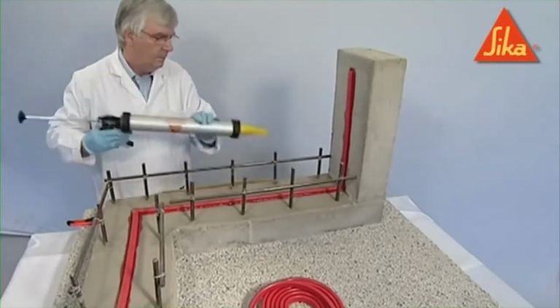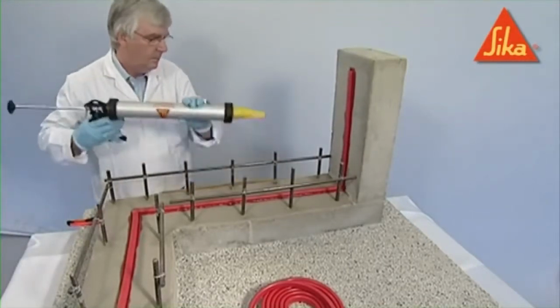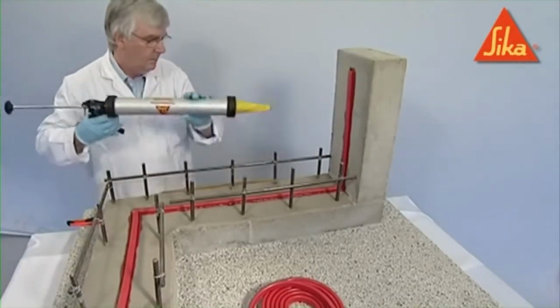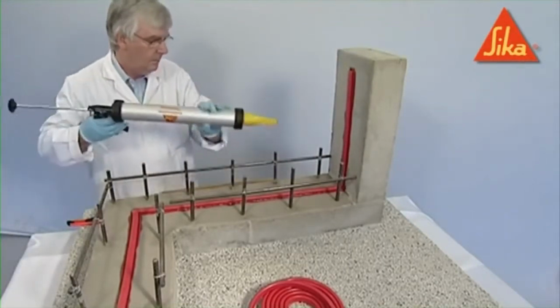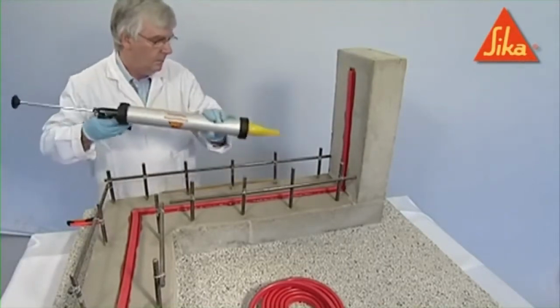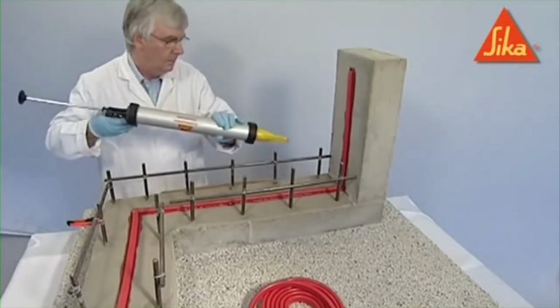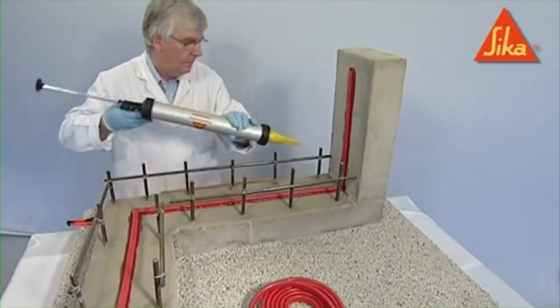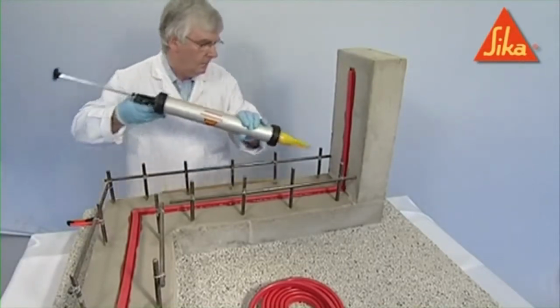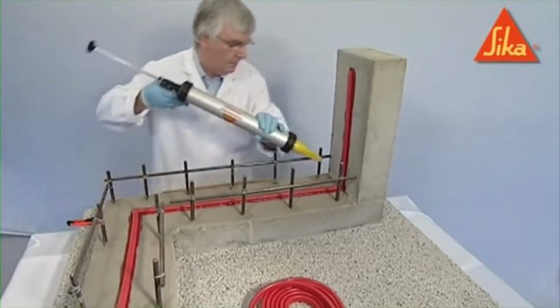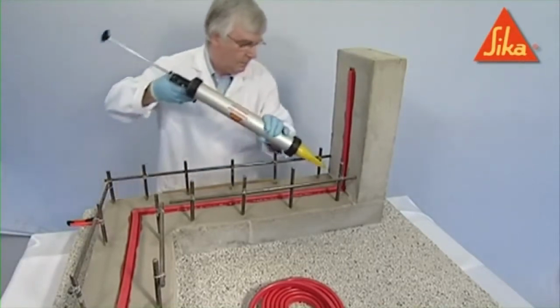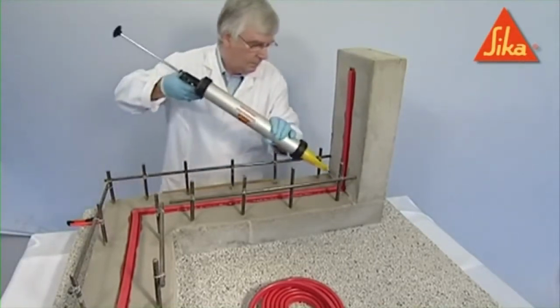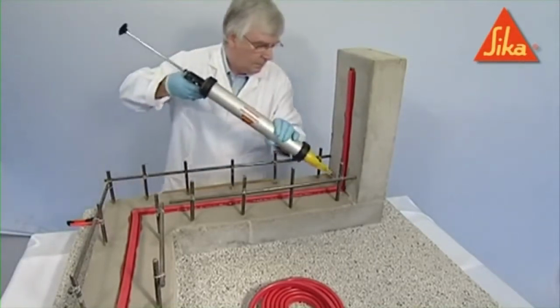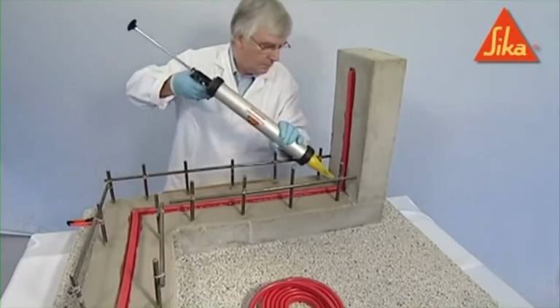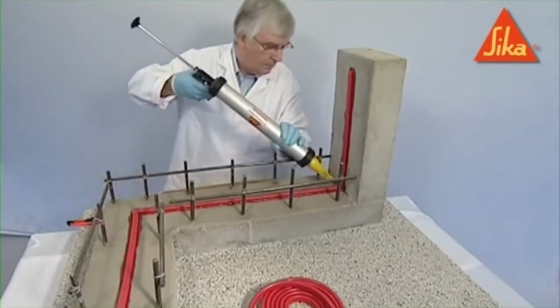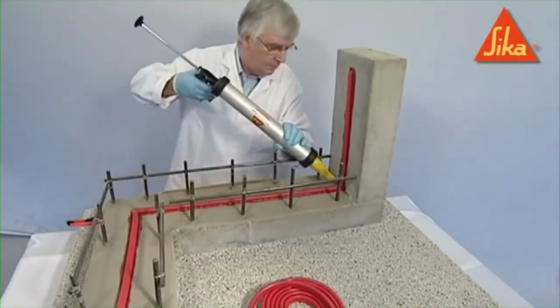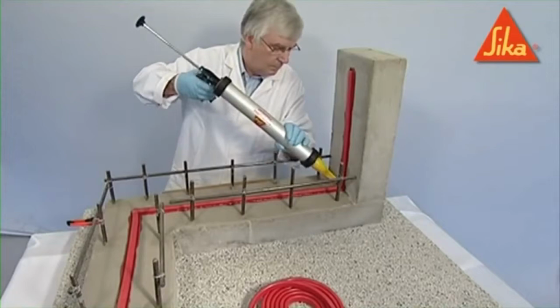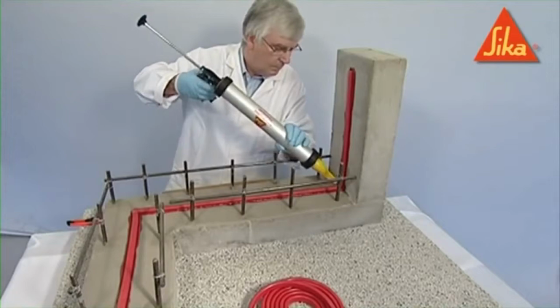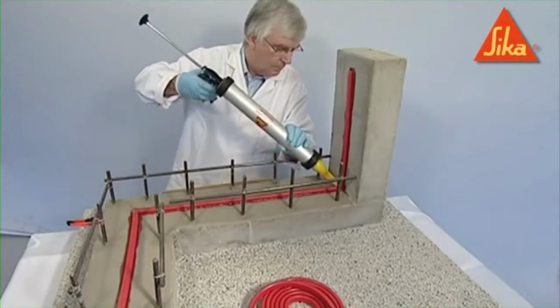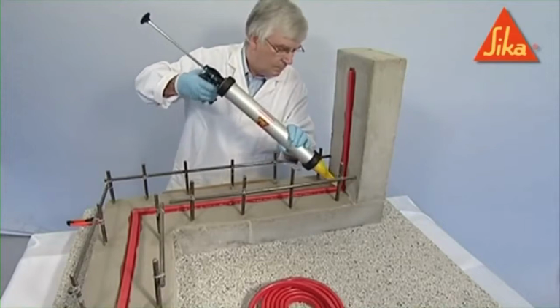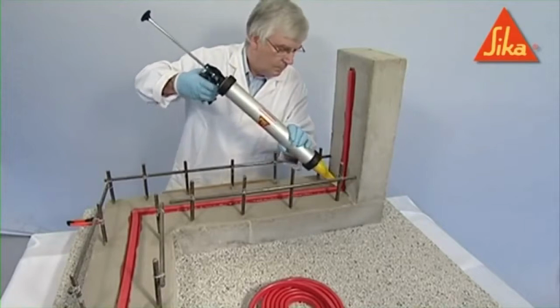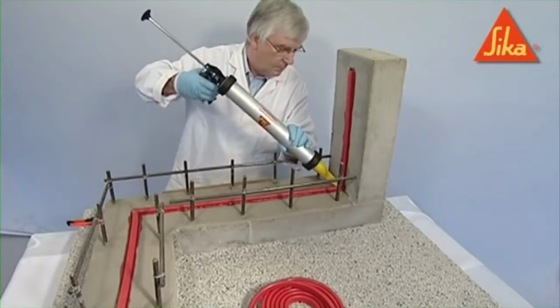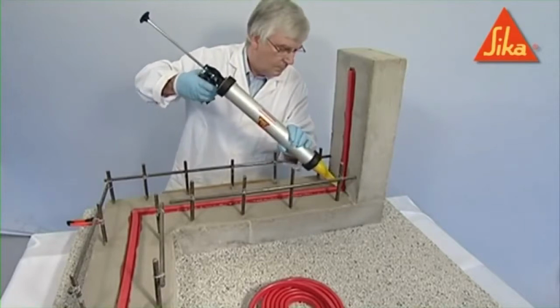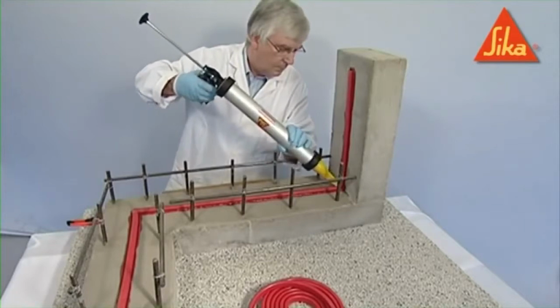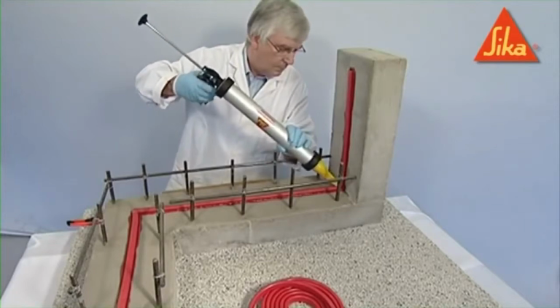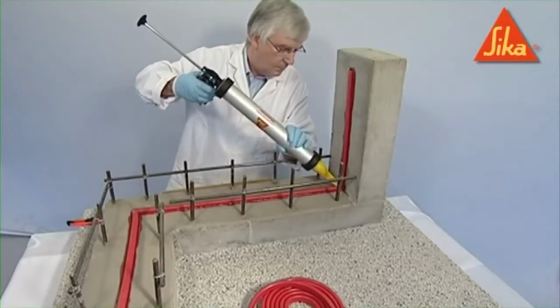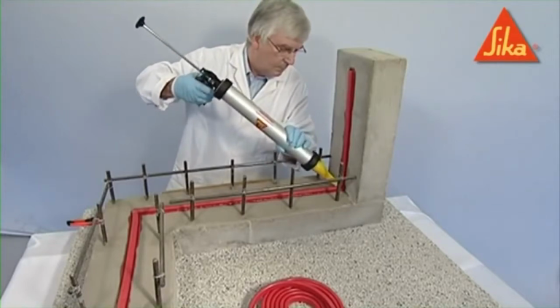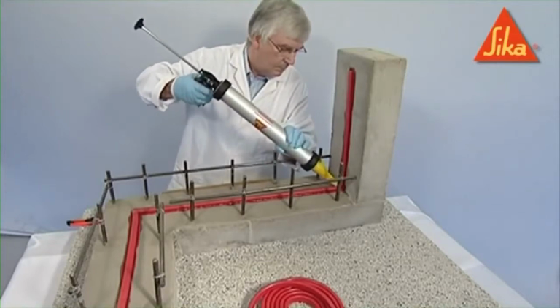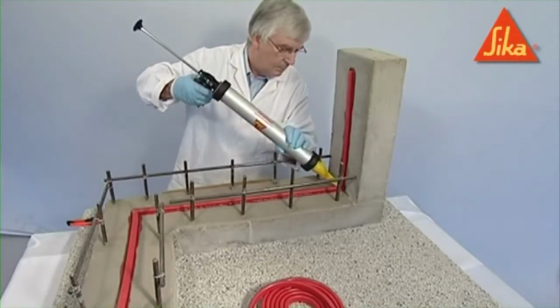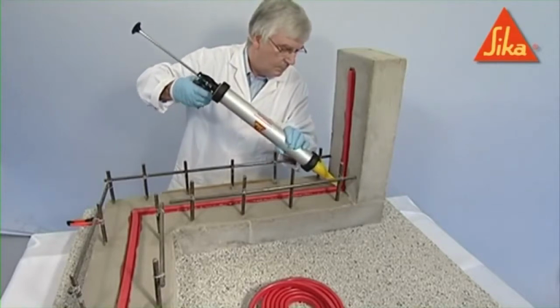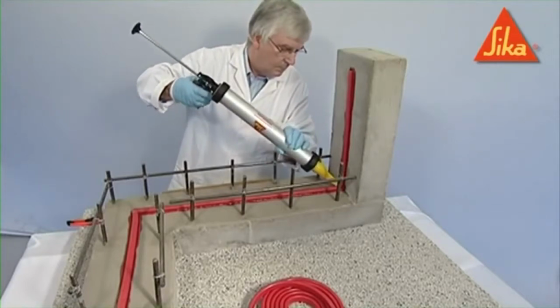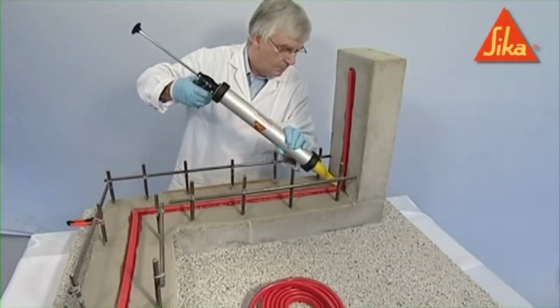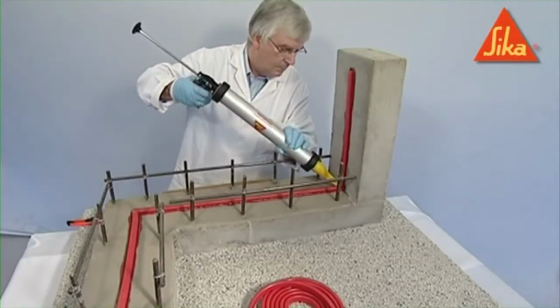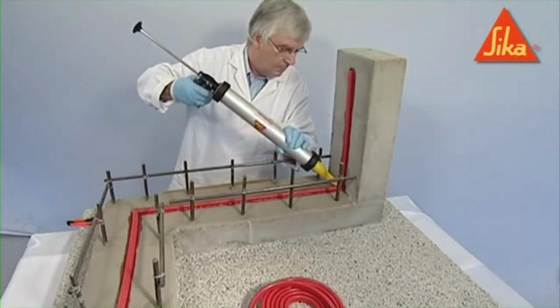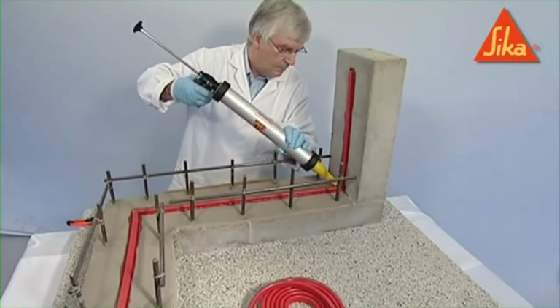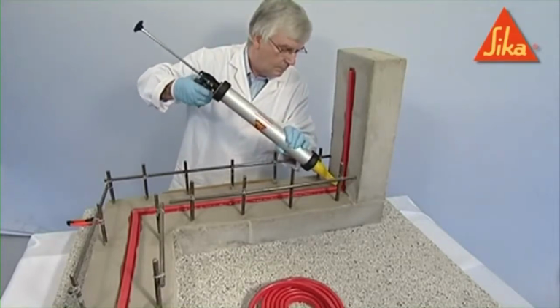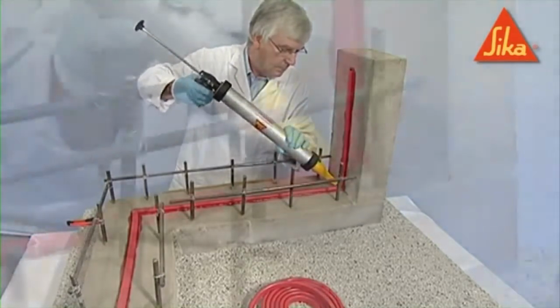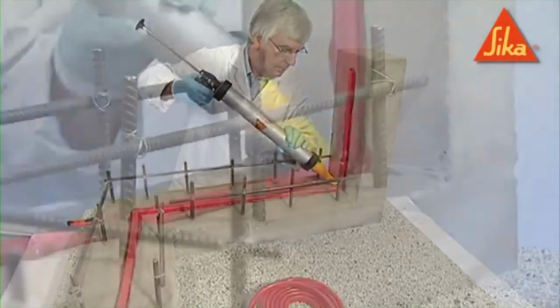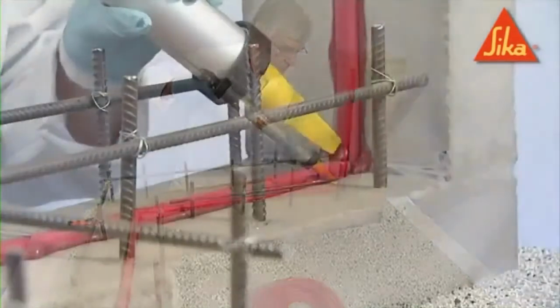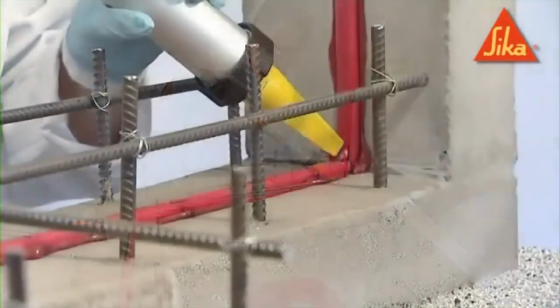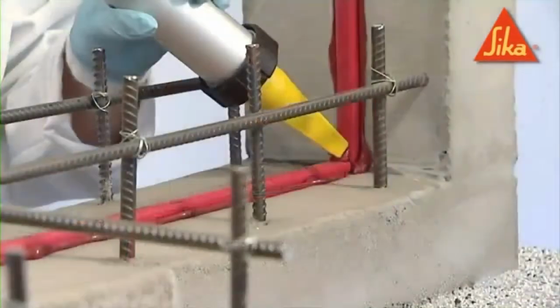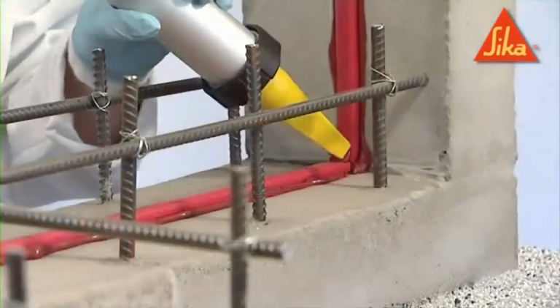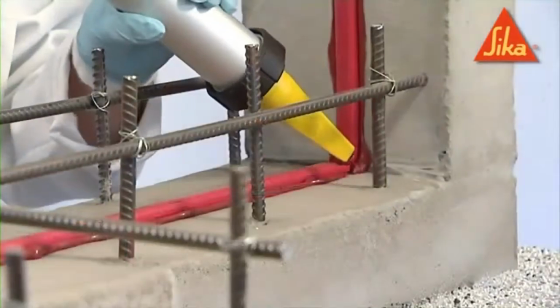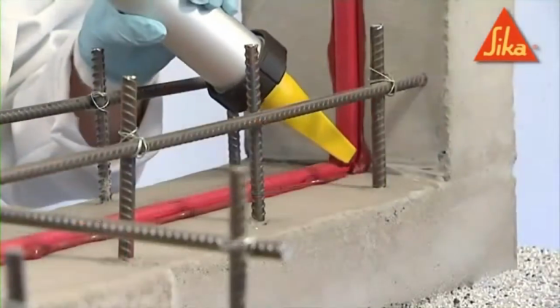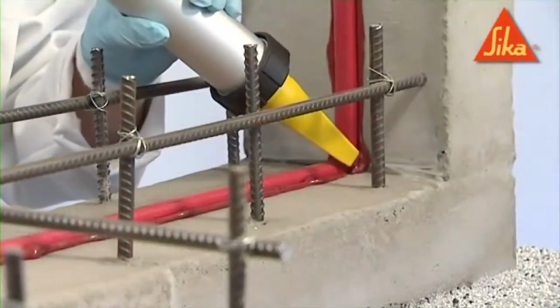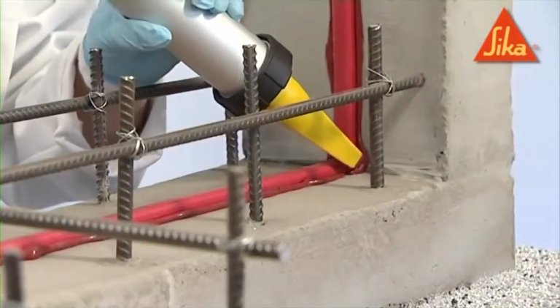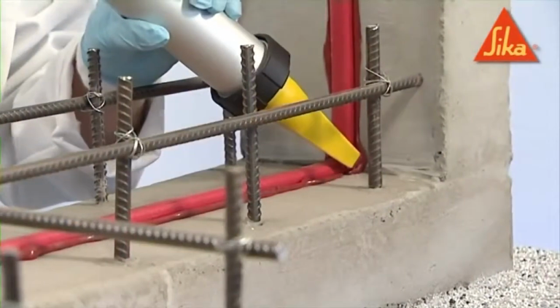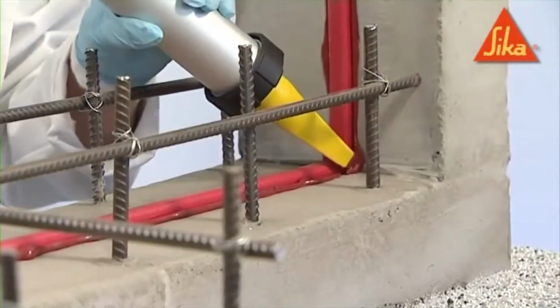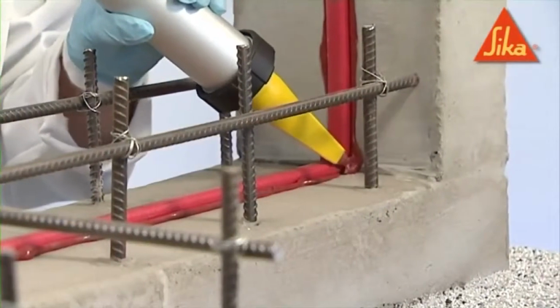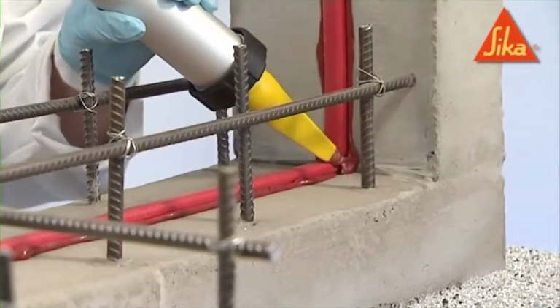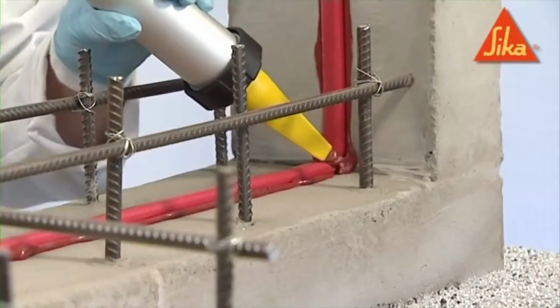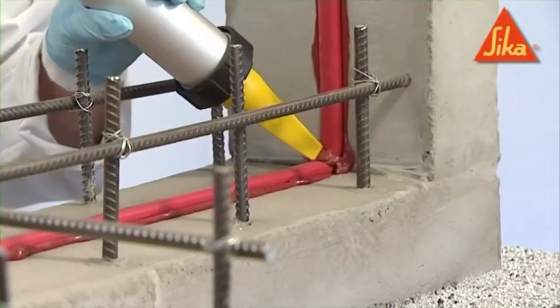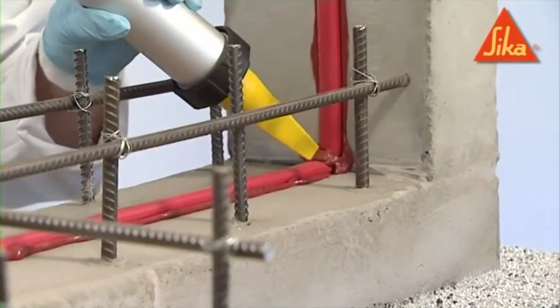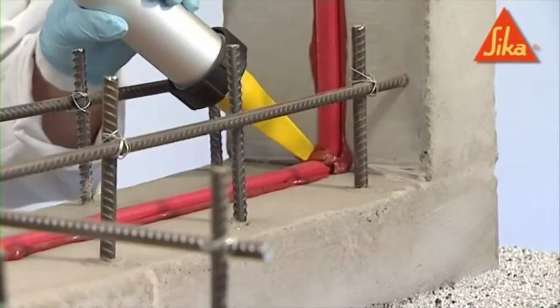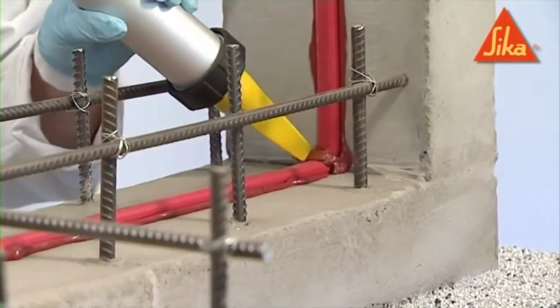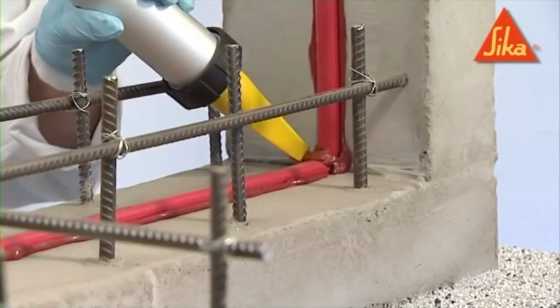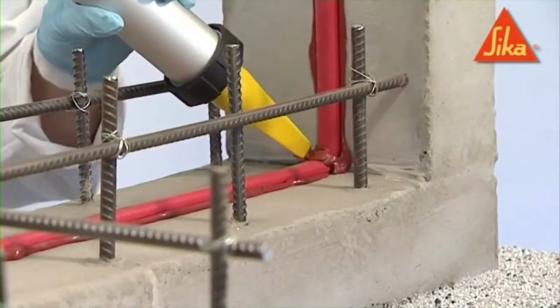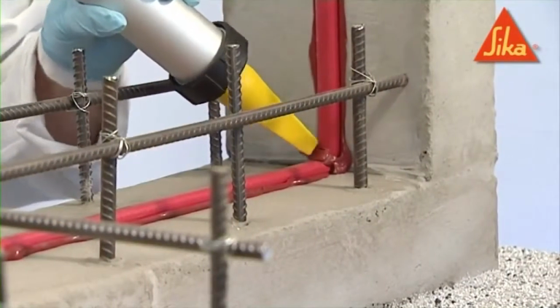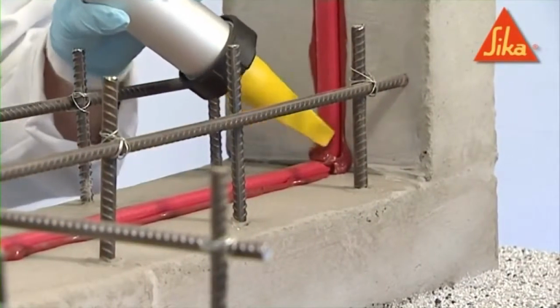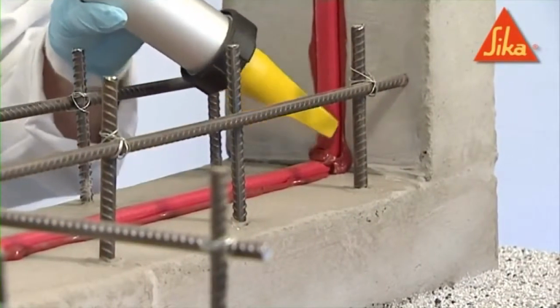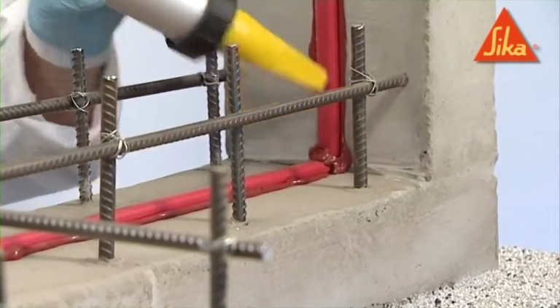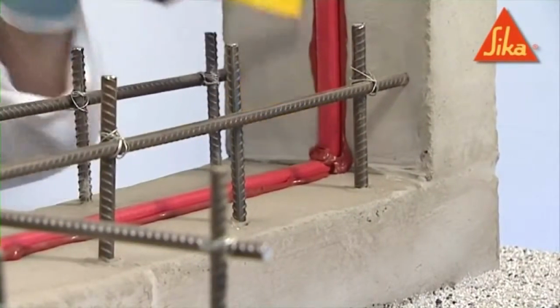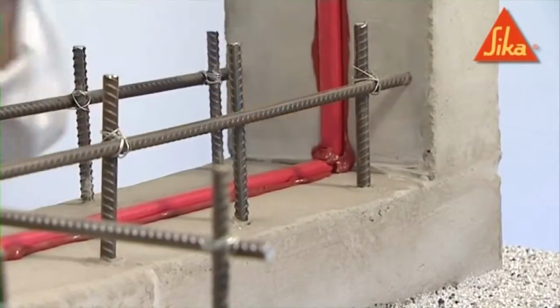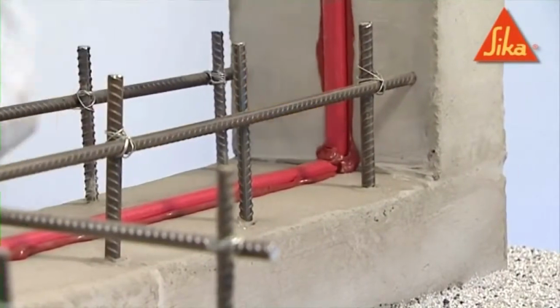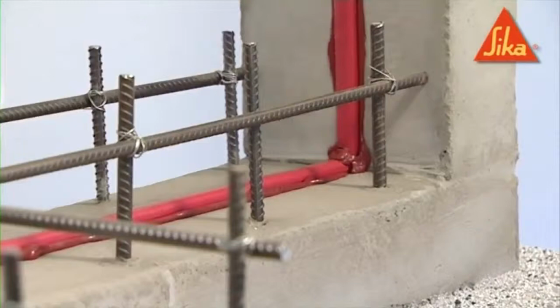During concreting, compact well around the profile to provide a dense concrete without honeycombing or voidage.